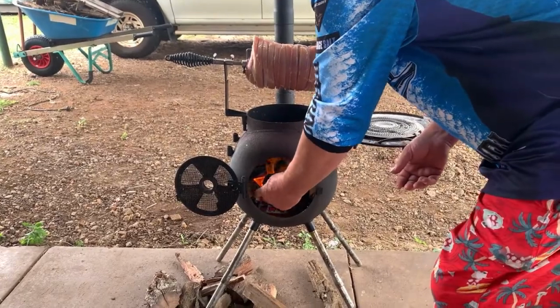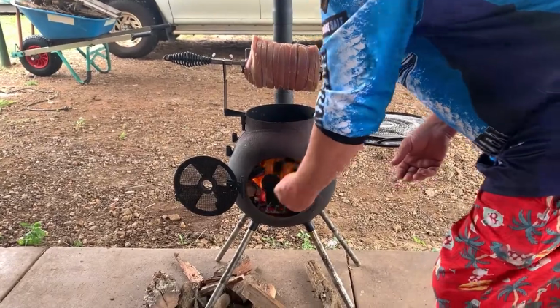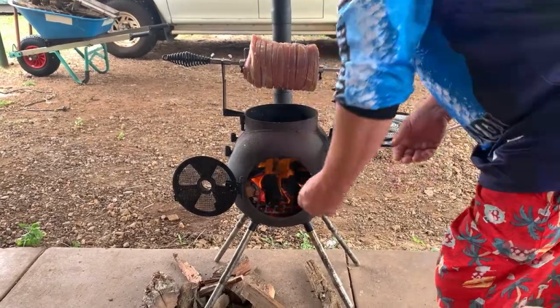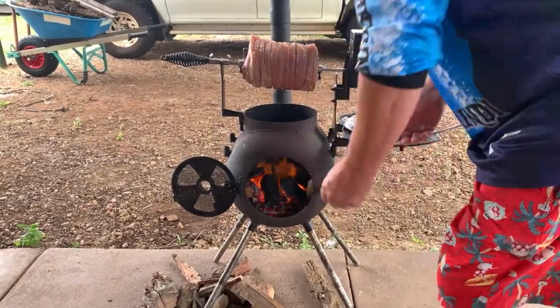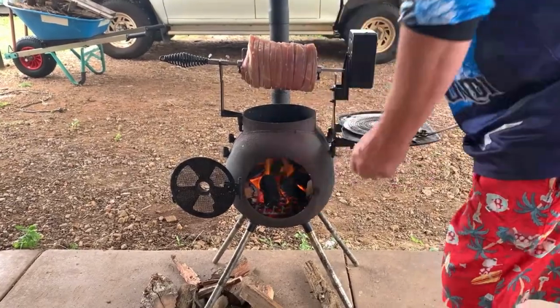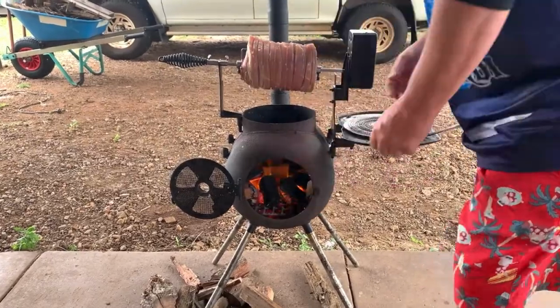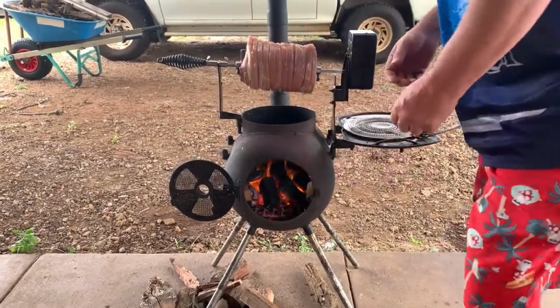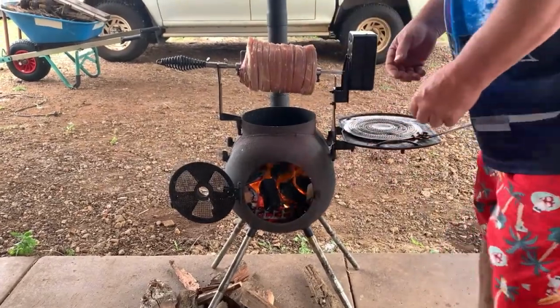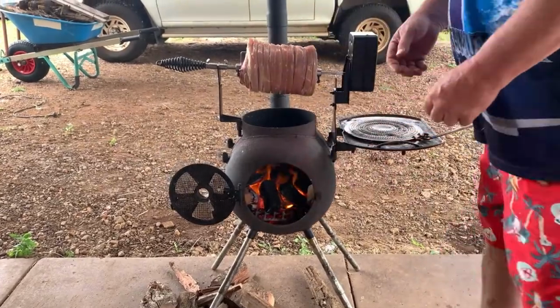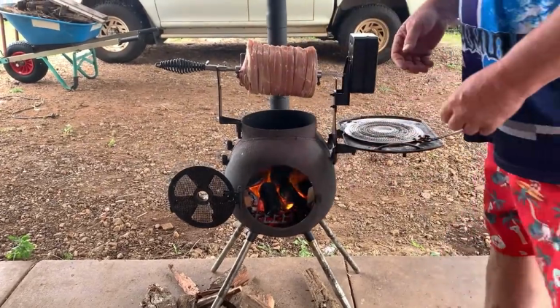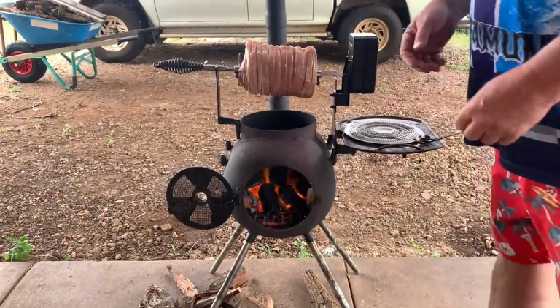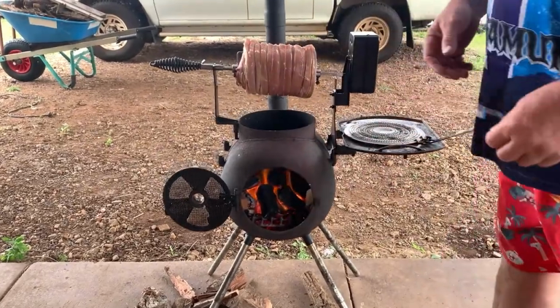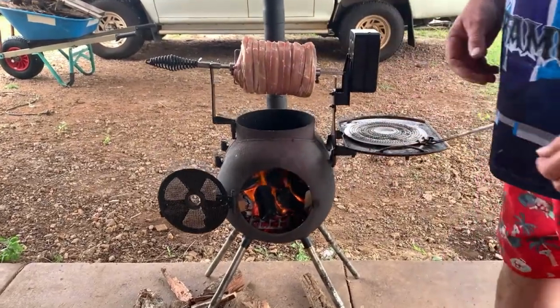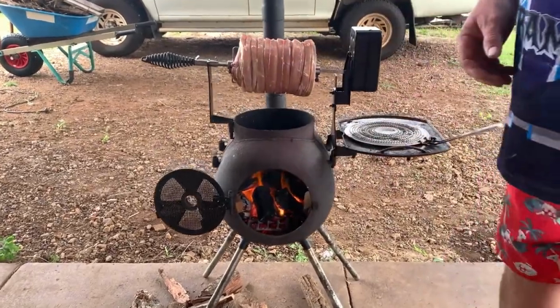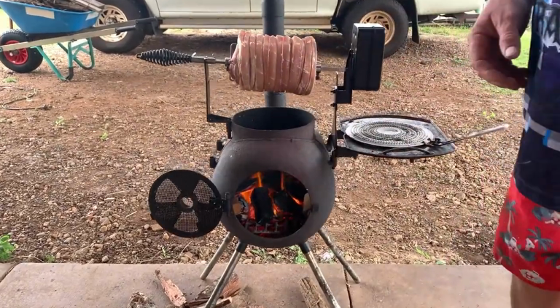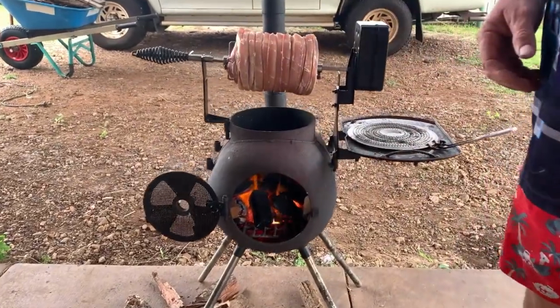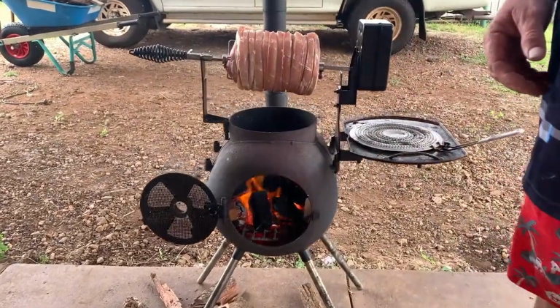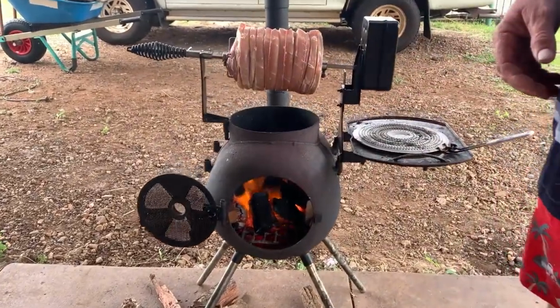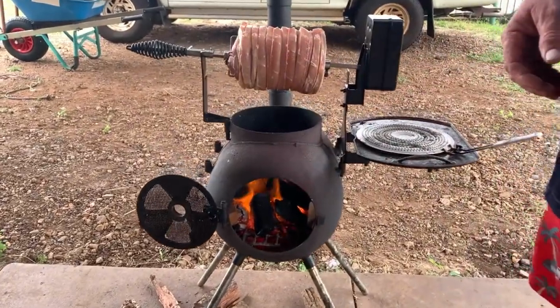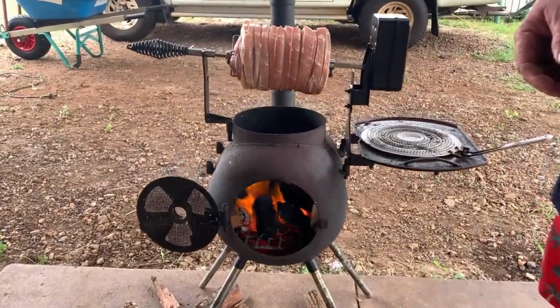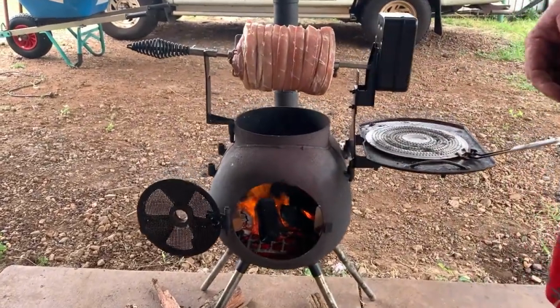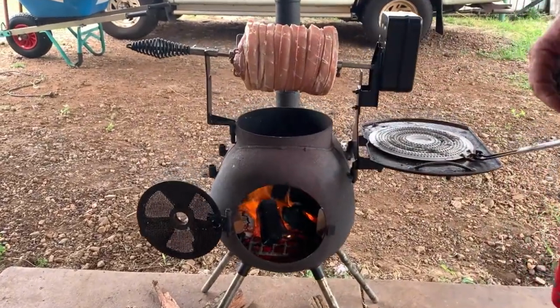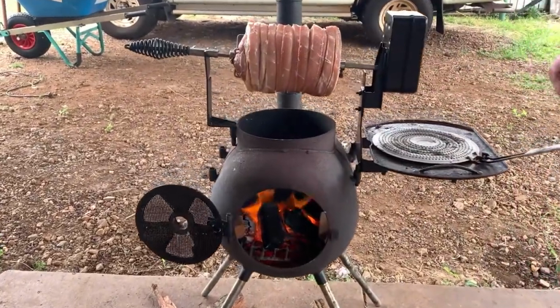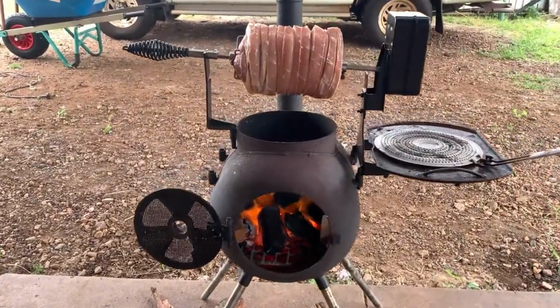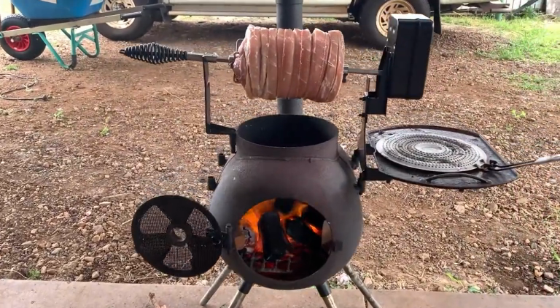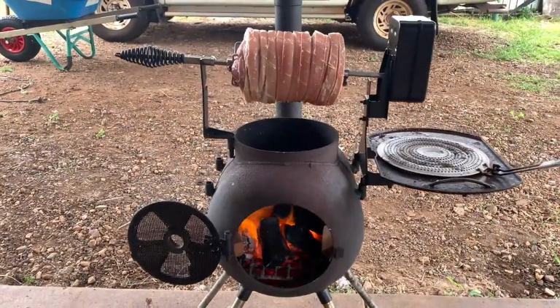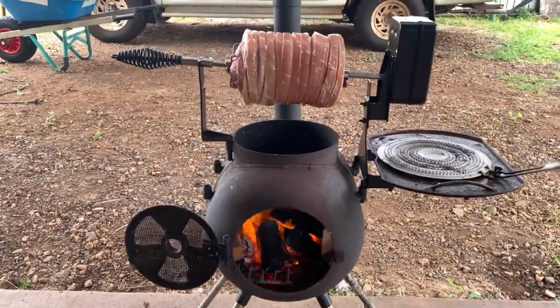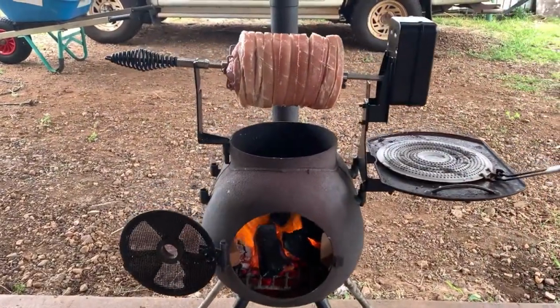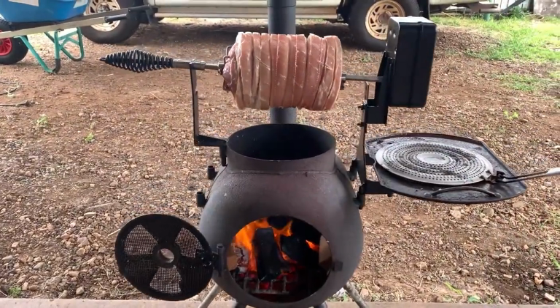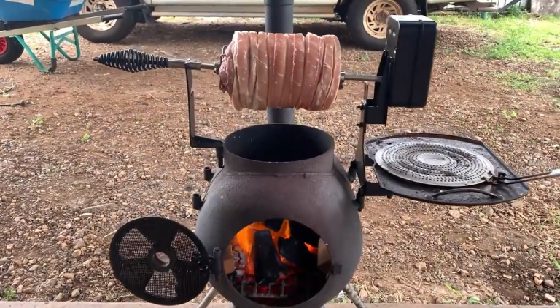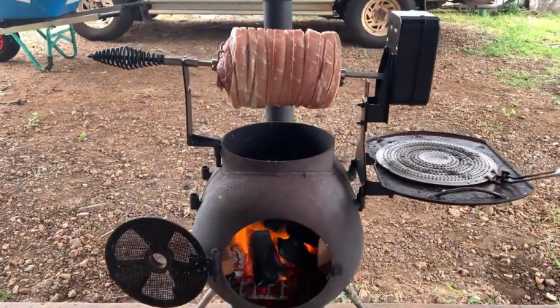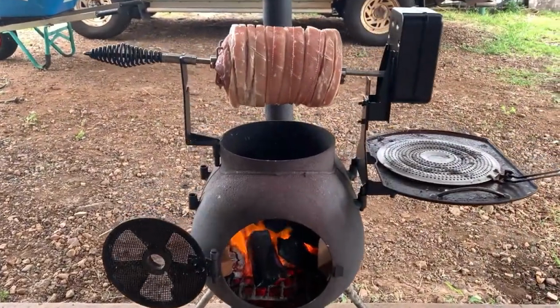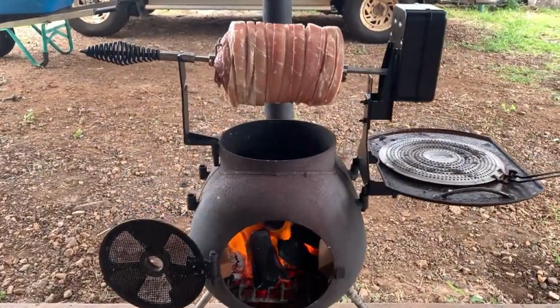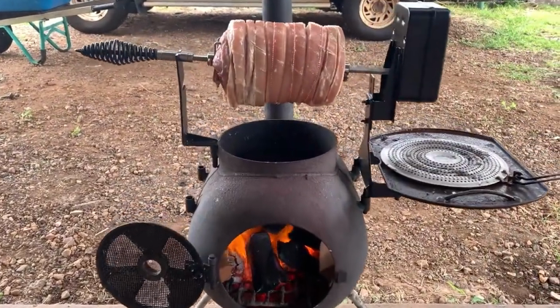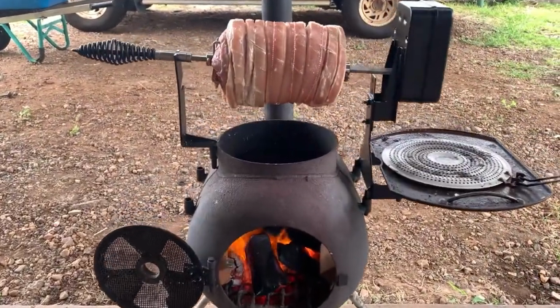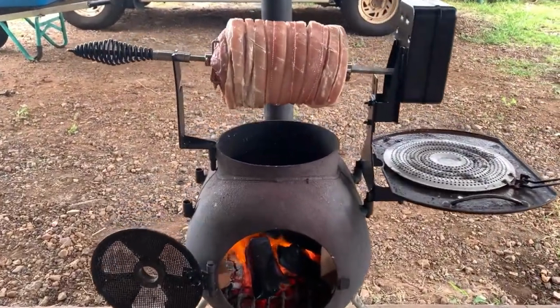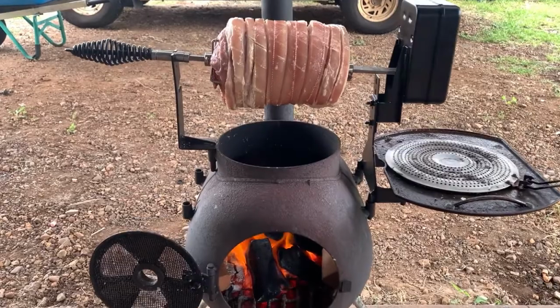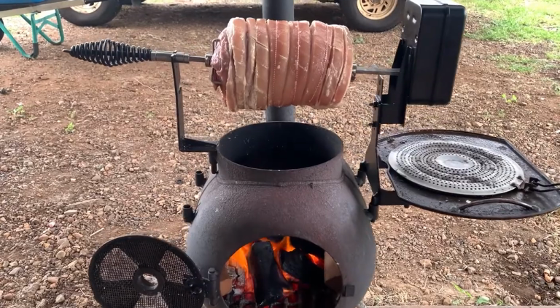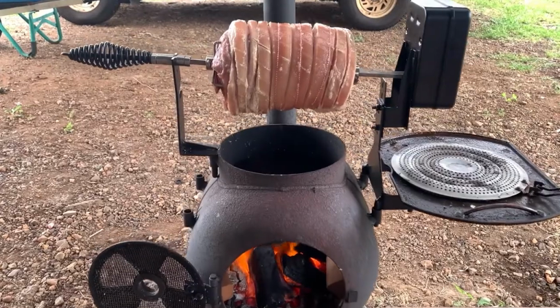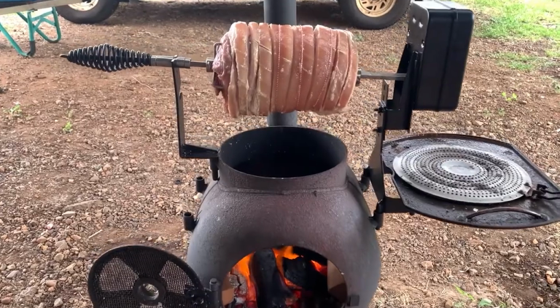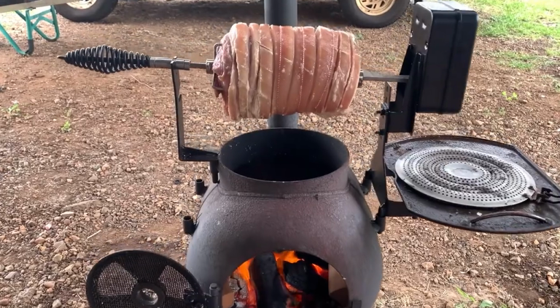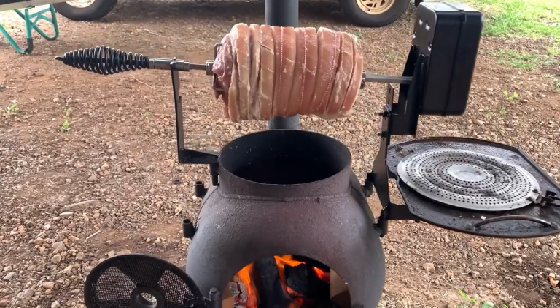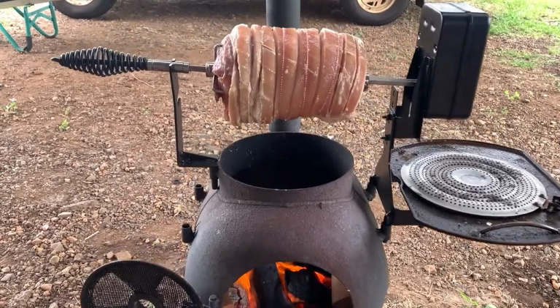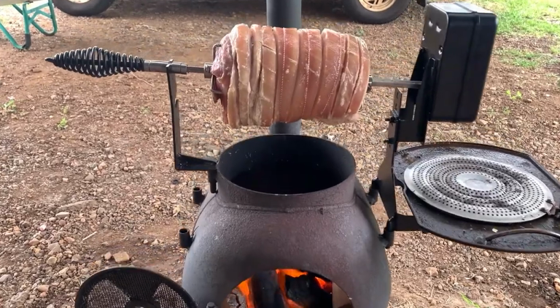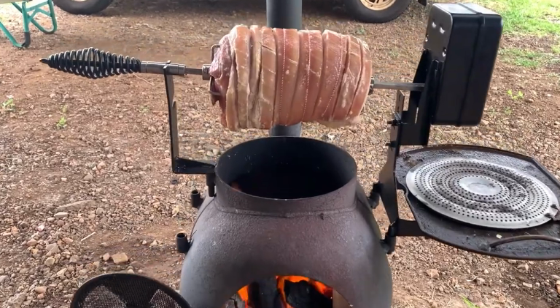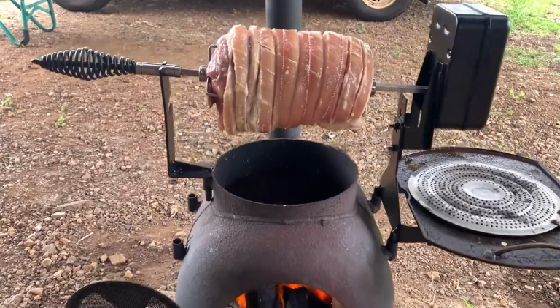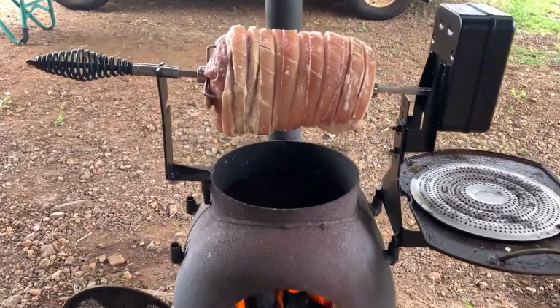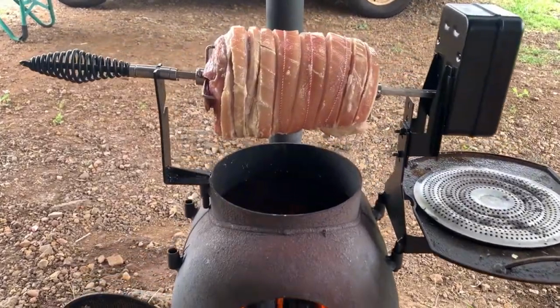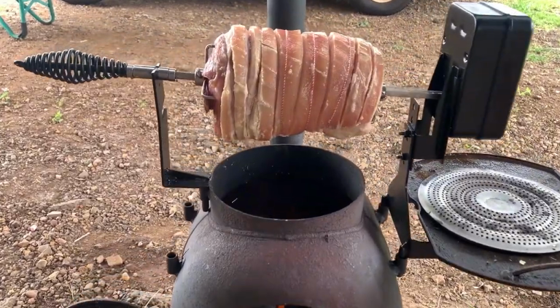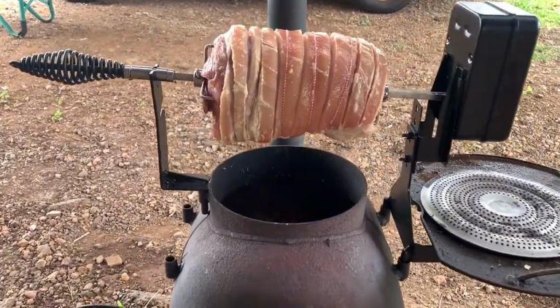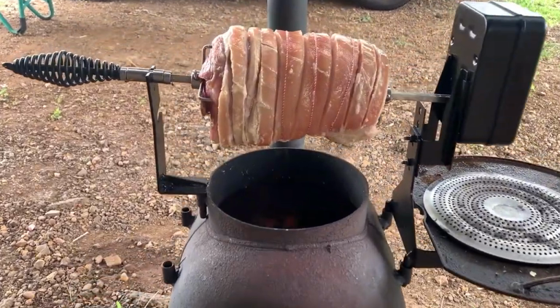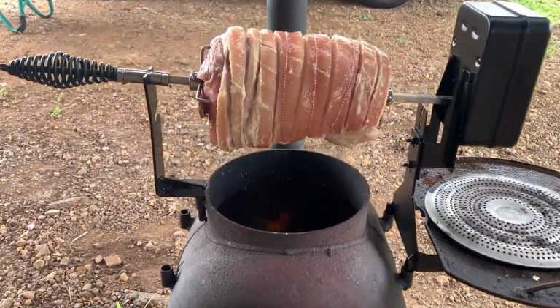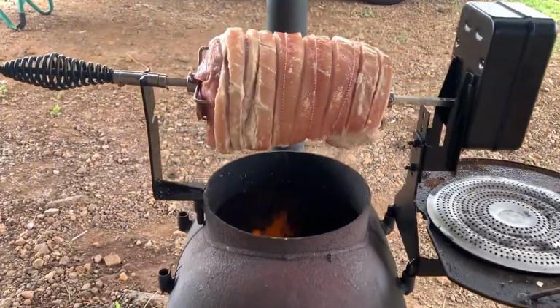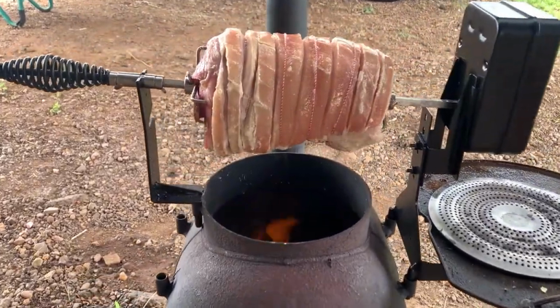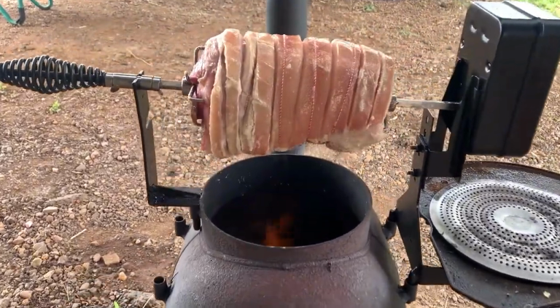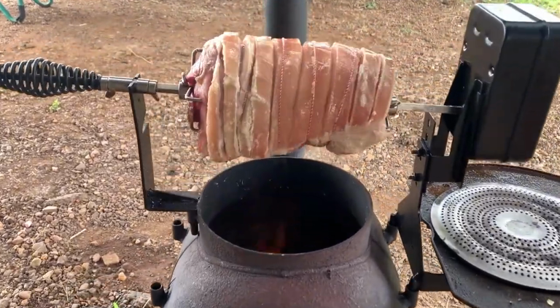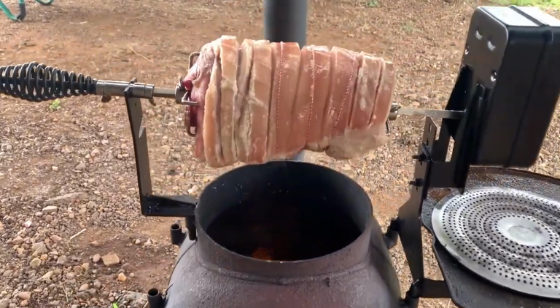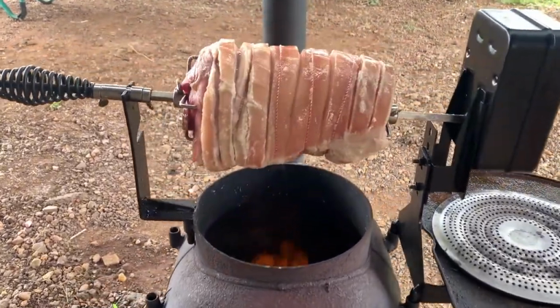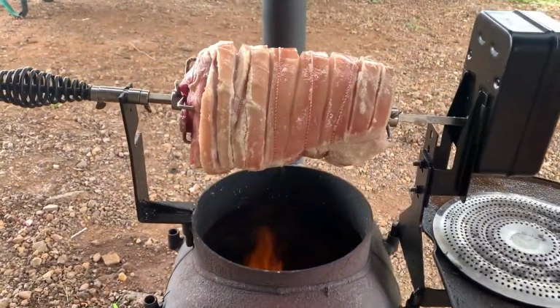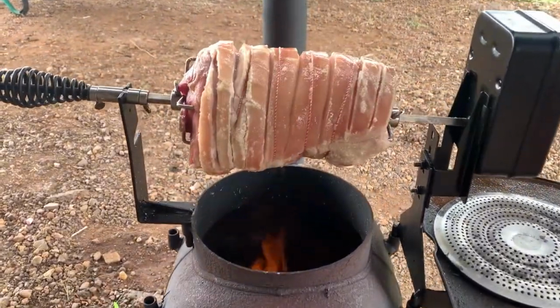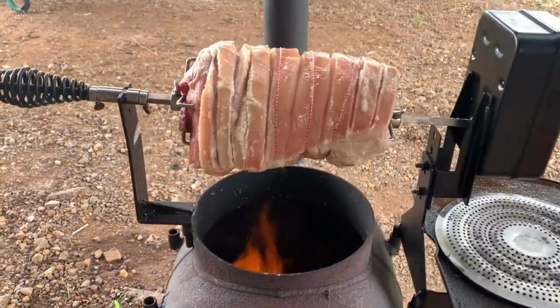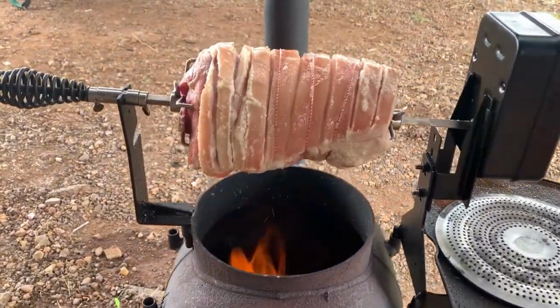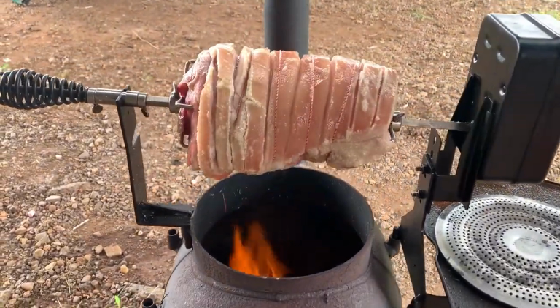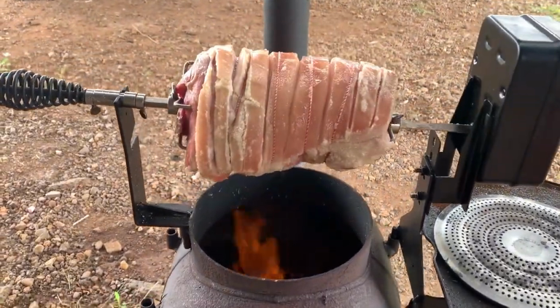I'm going to use a bit of cherry wood for the smoke. It's been cooking for 40 minutes — starting to crackle up, sort of — not really, but it will.